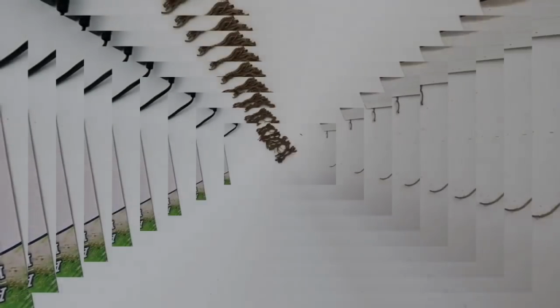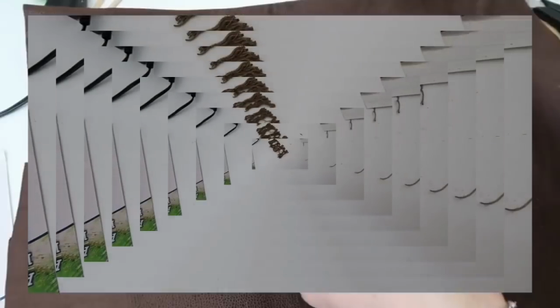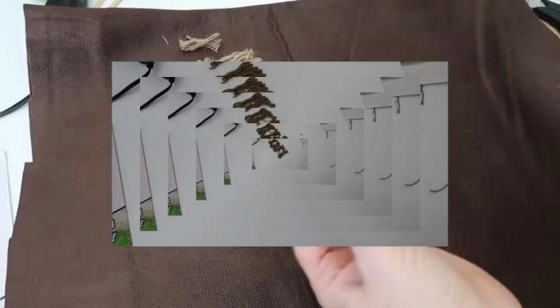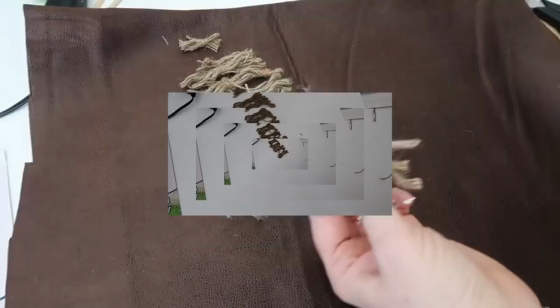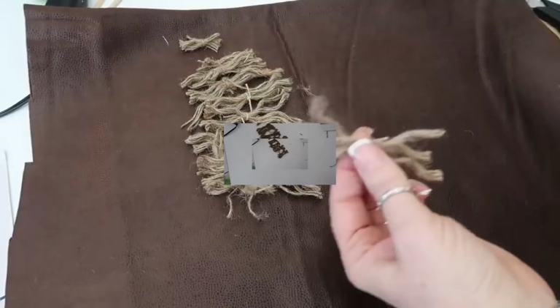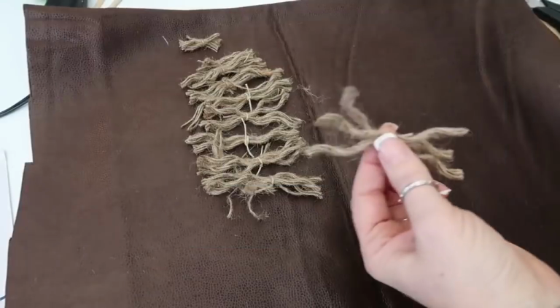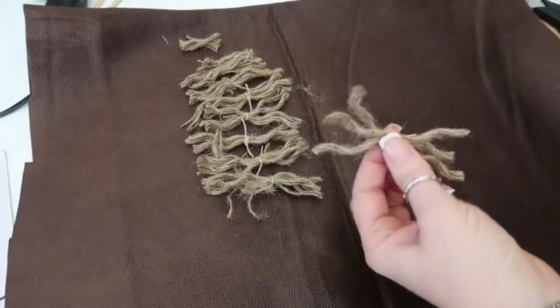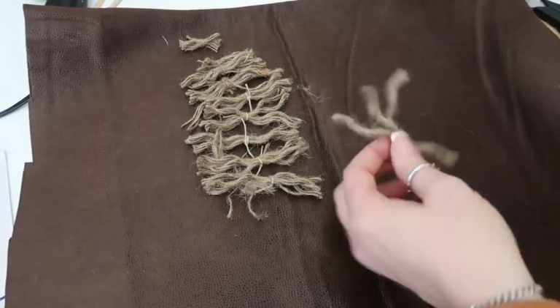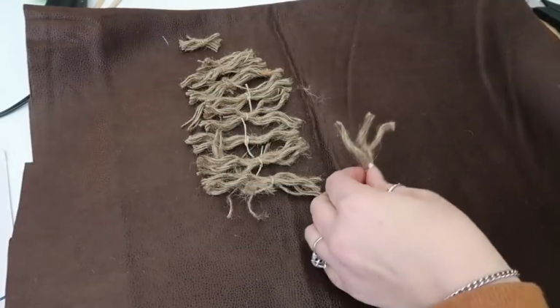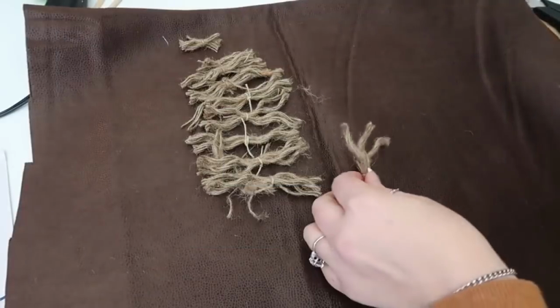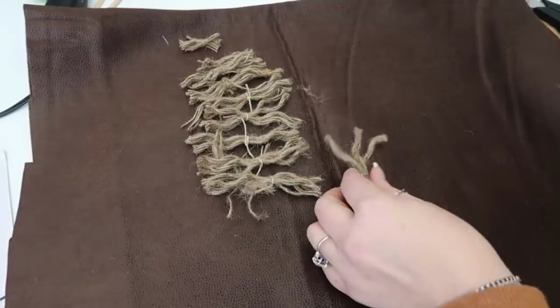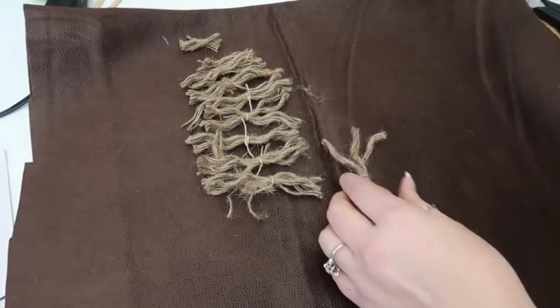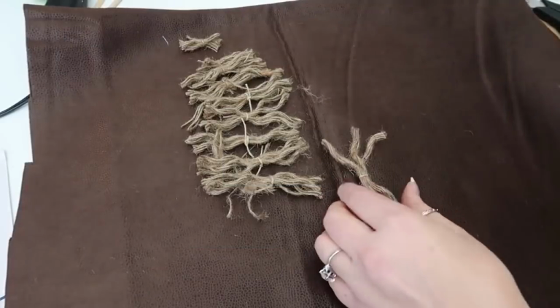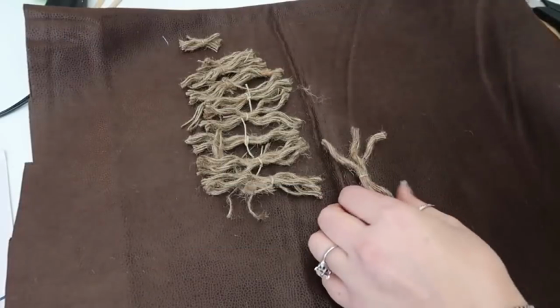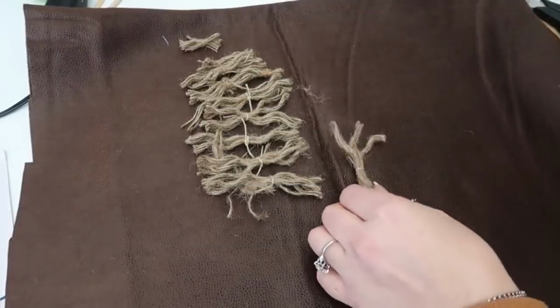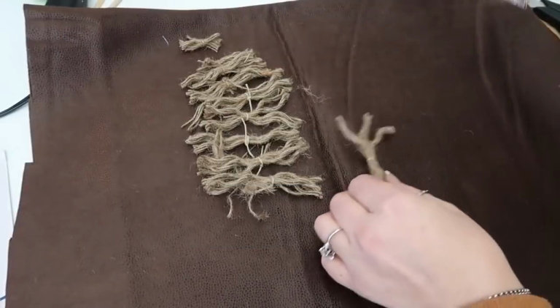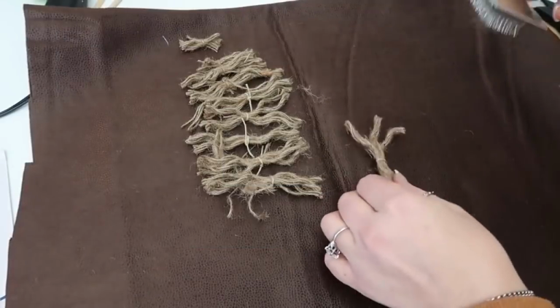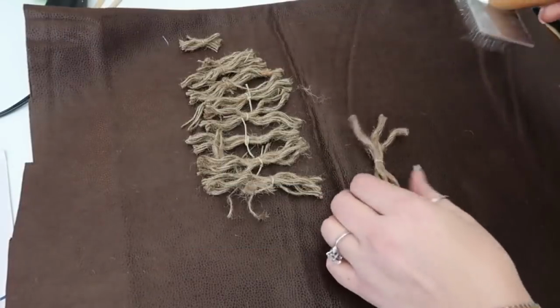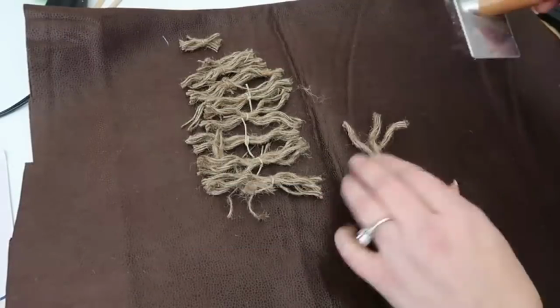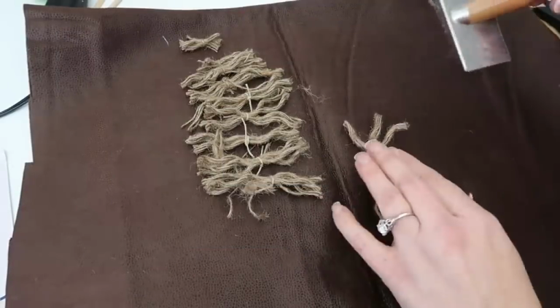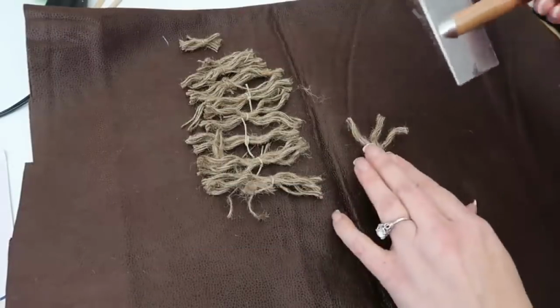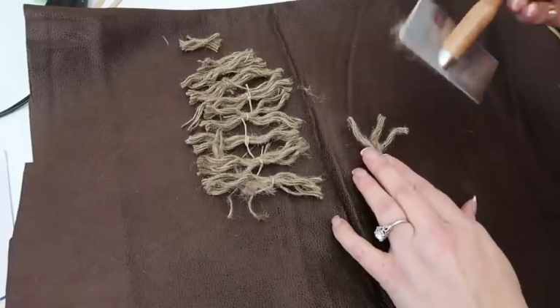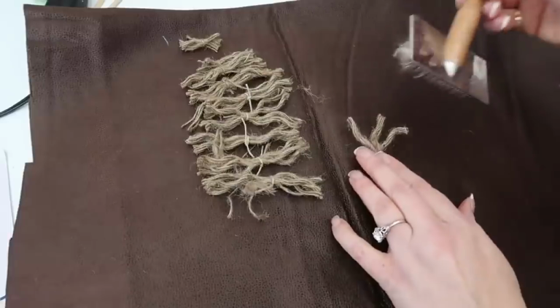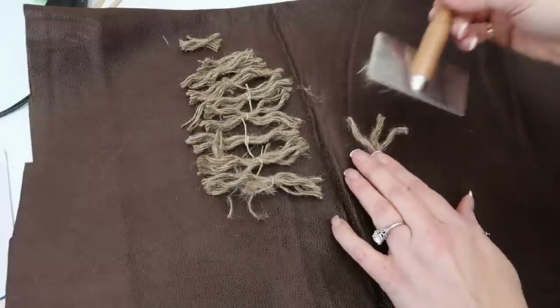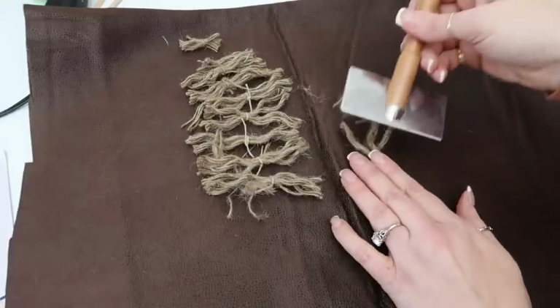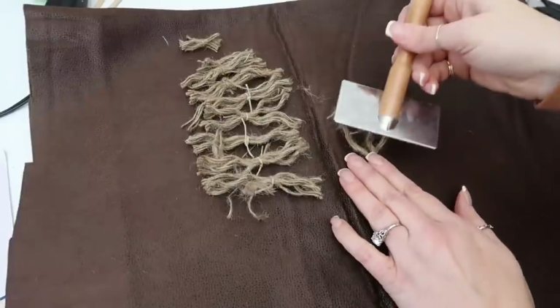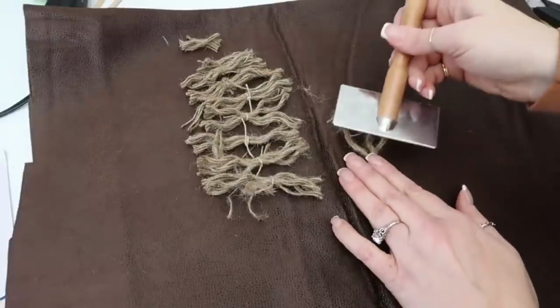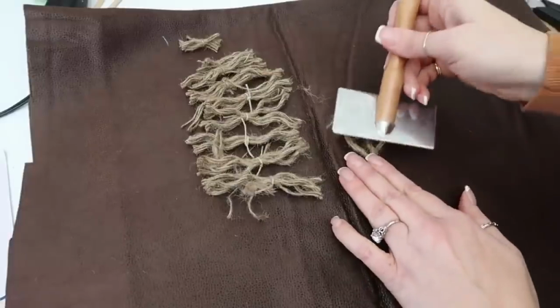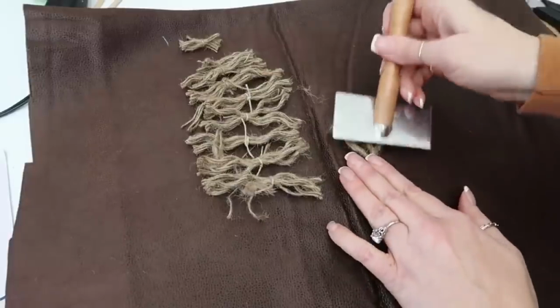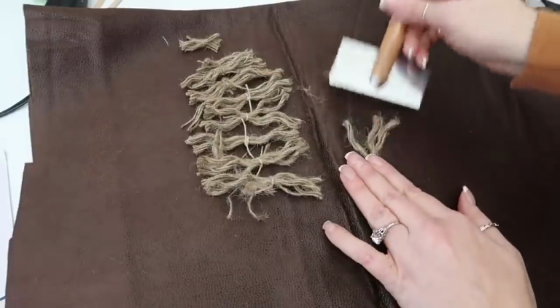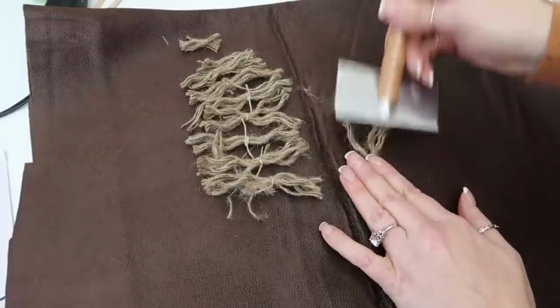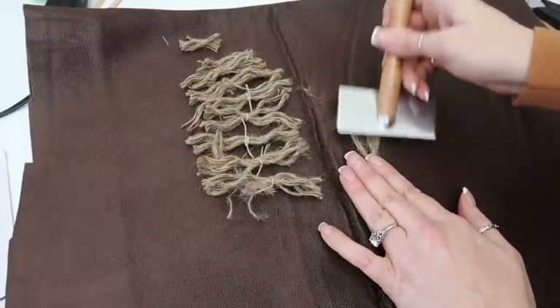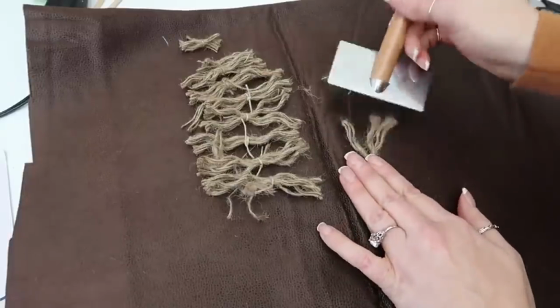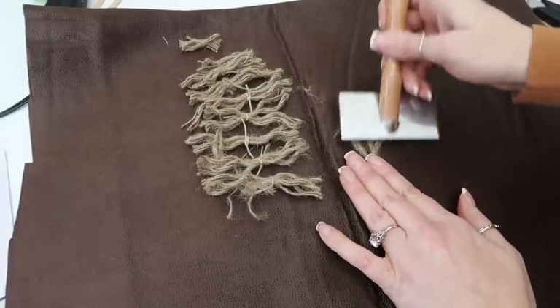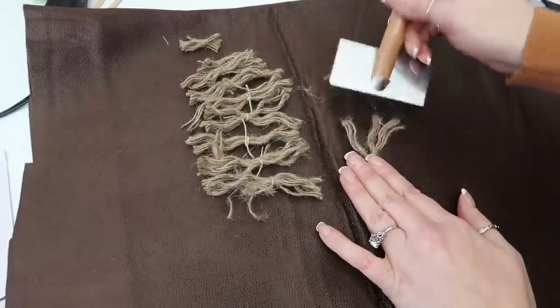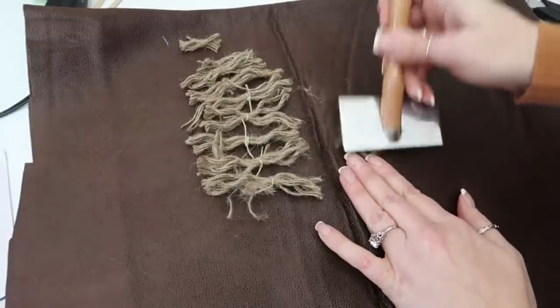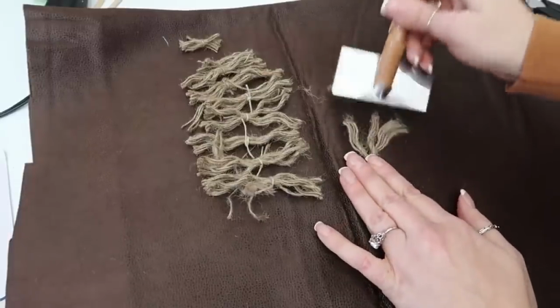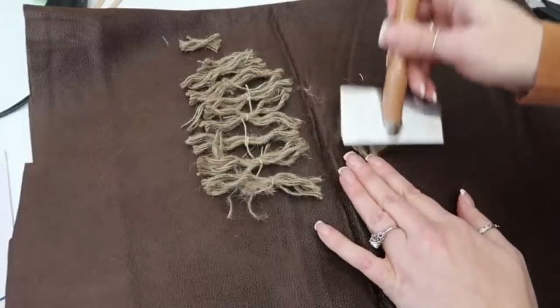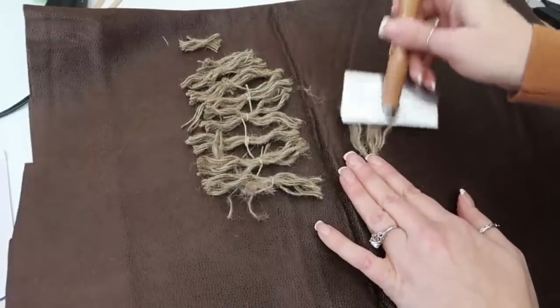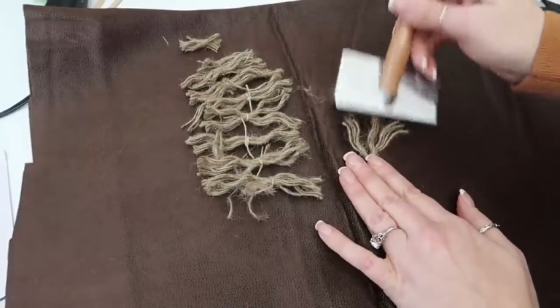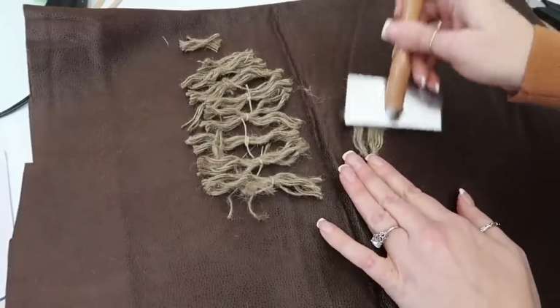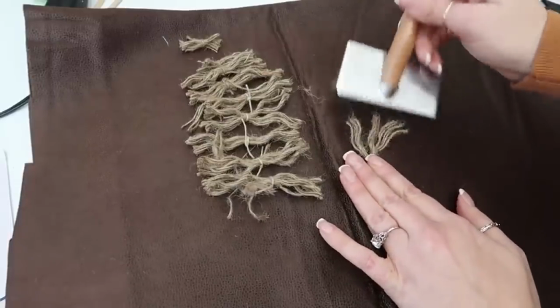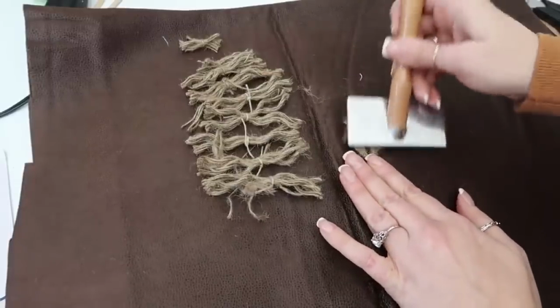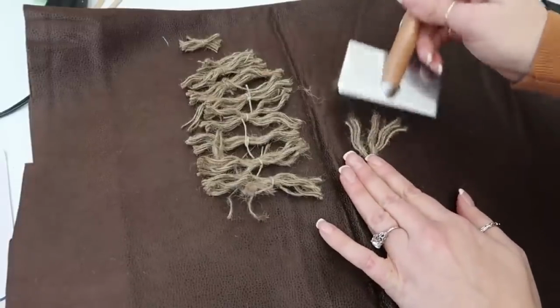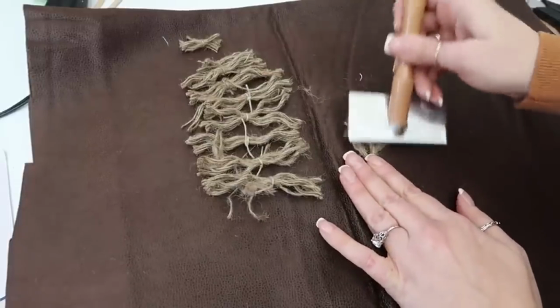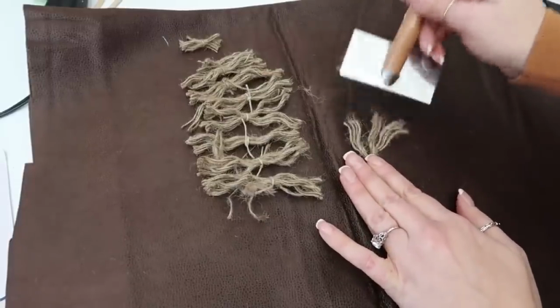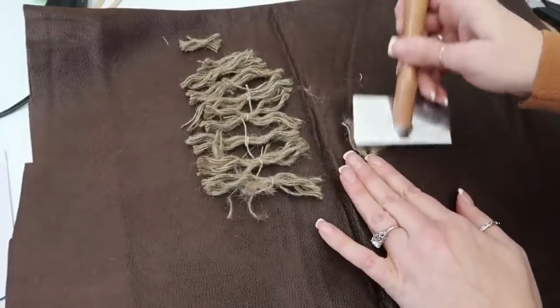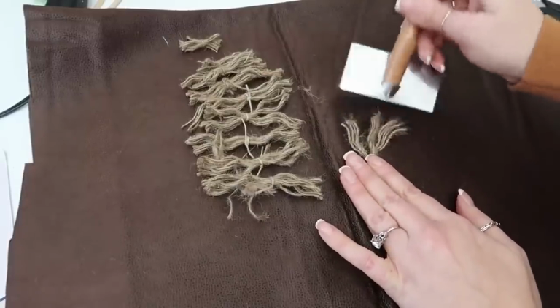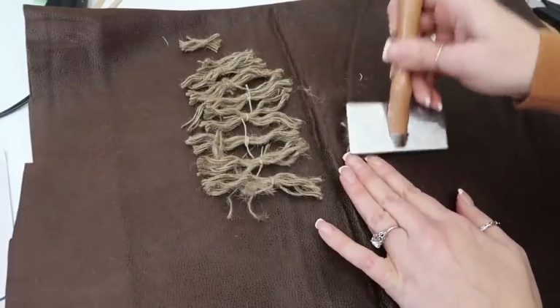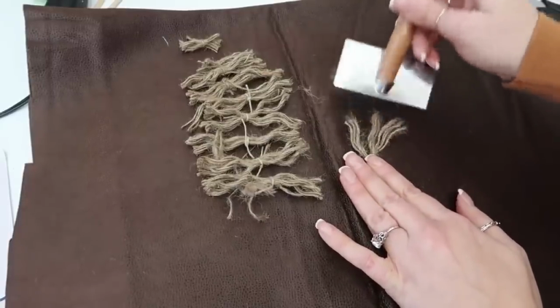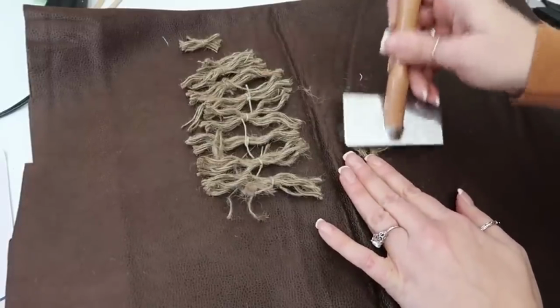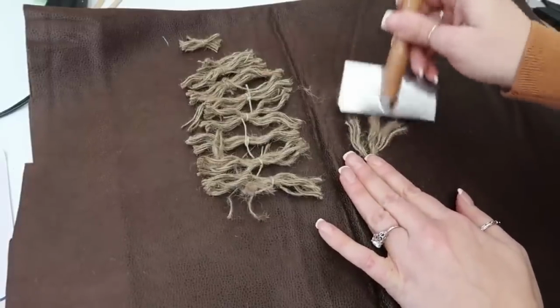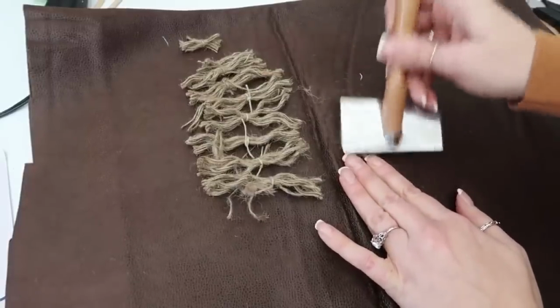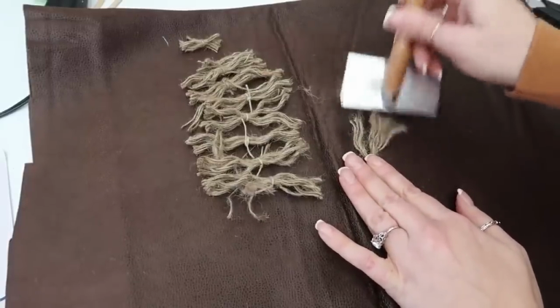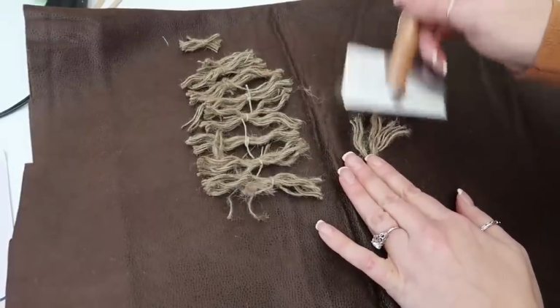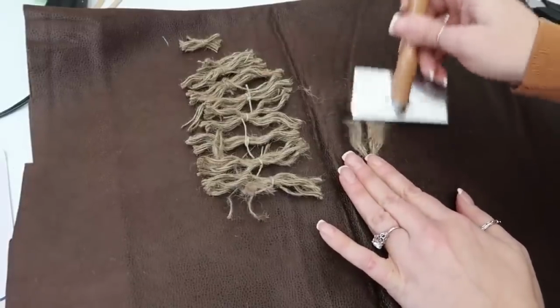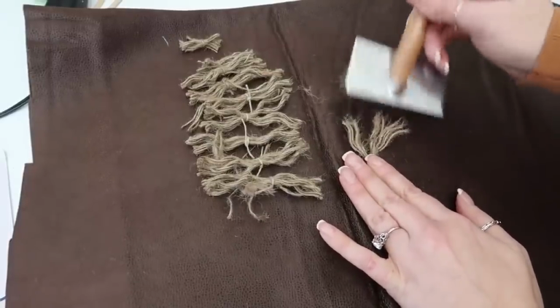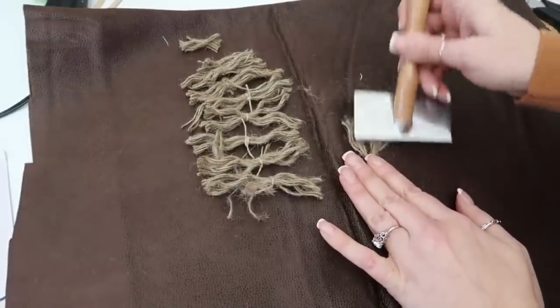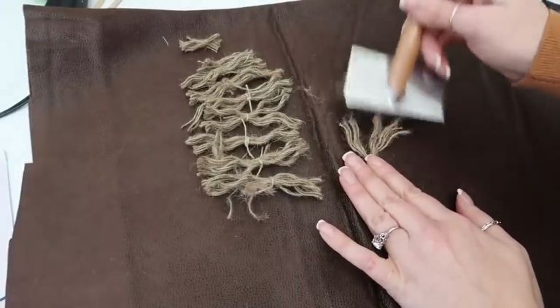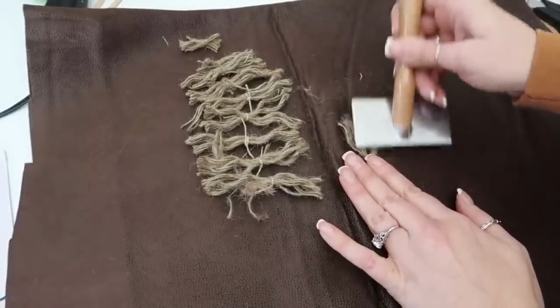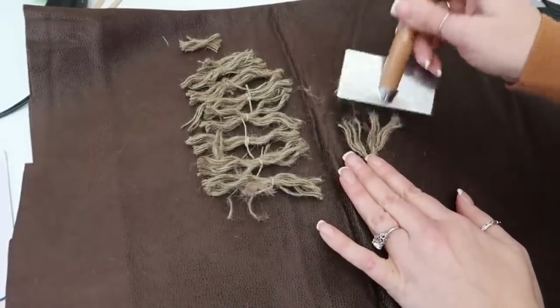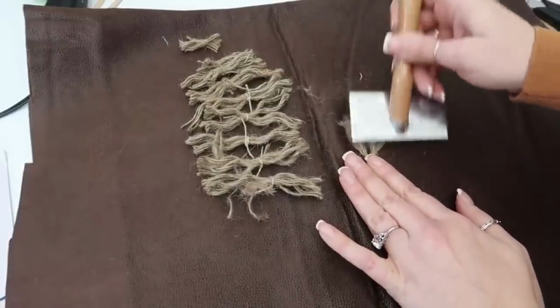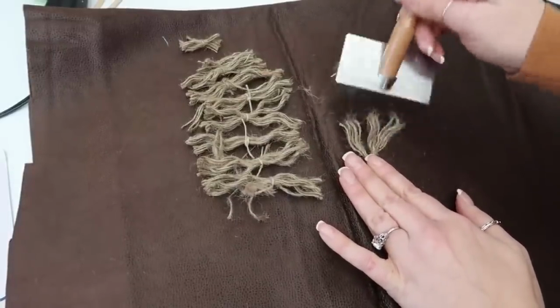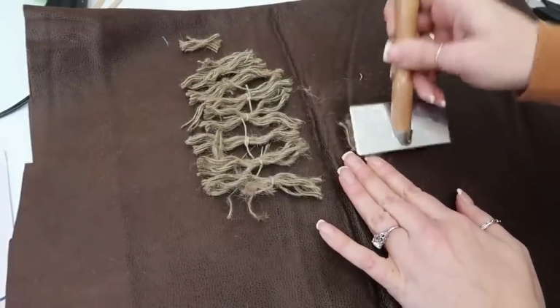Kind of like with the ribbon, you're just going to brush it to make it fluffy. I sprayed mine a little bit with water and then just fluffed them out.